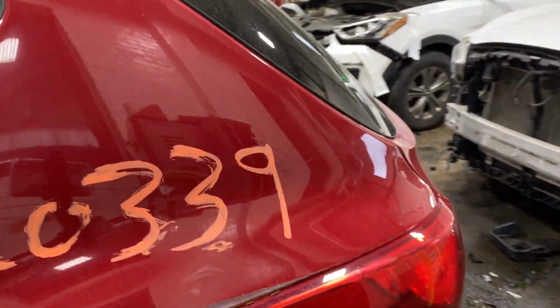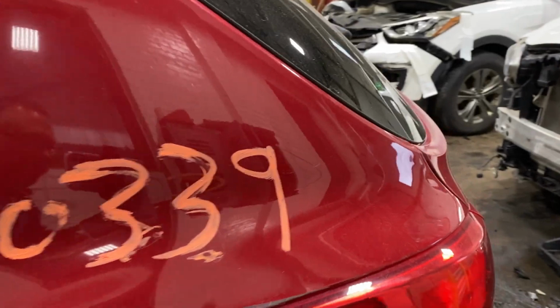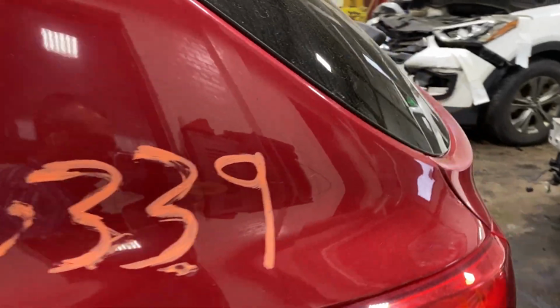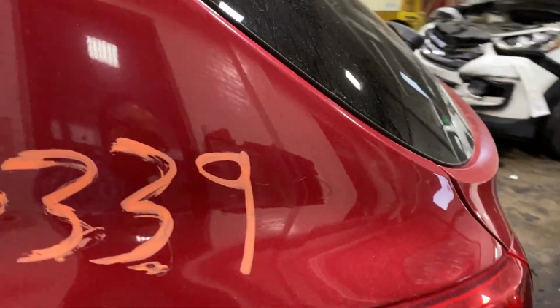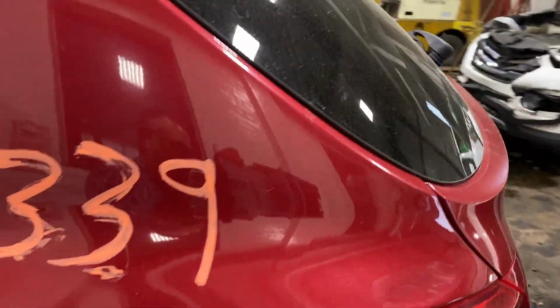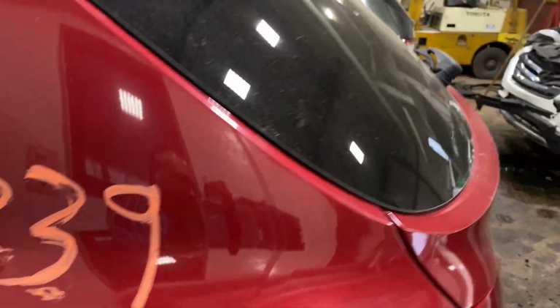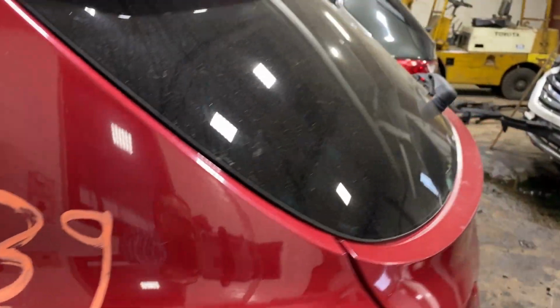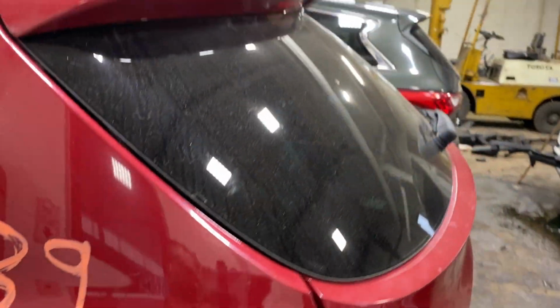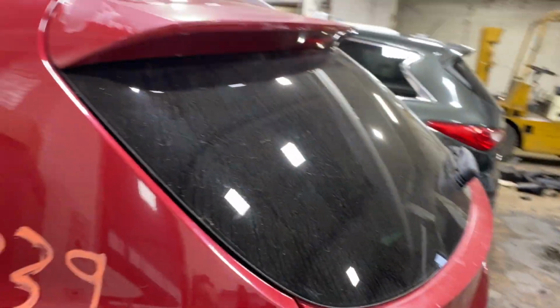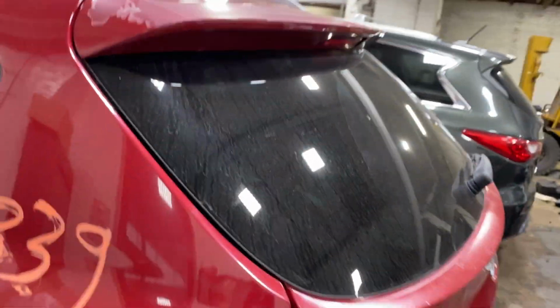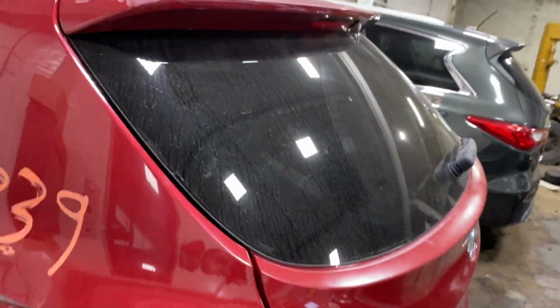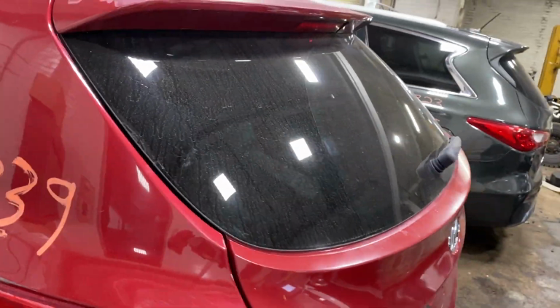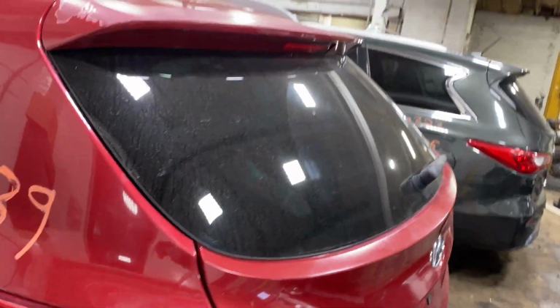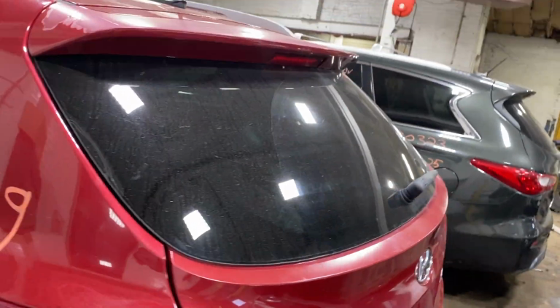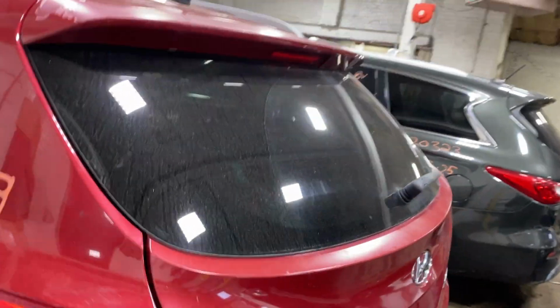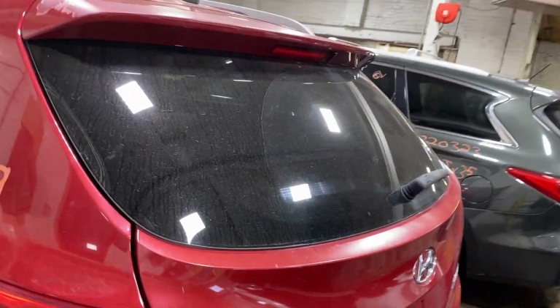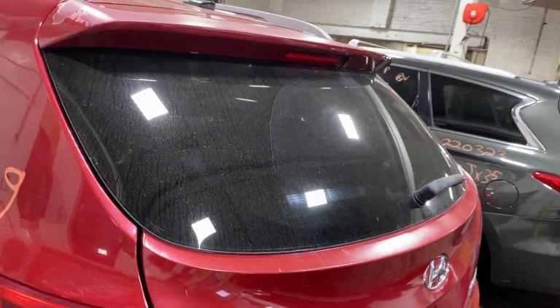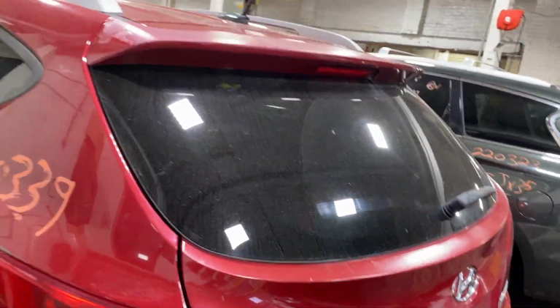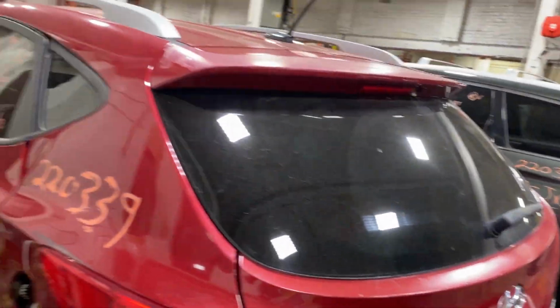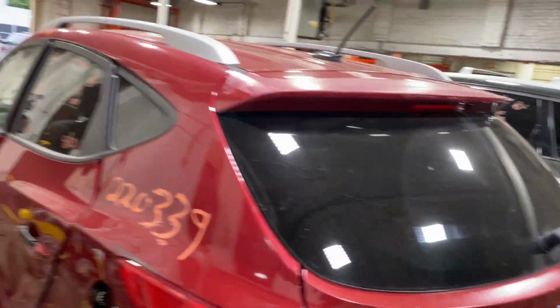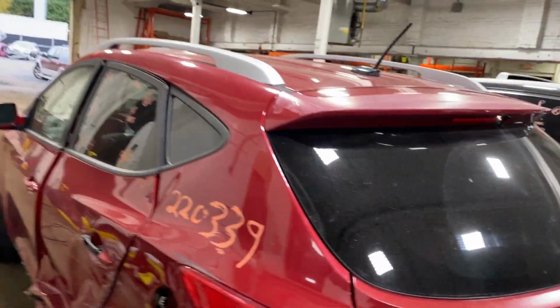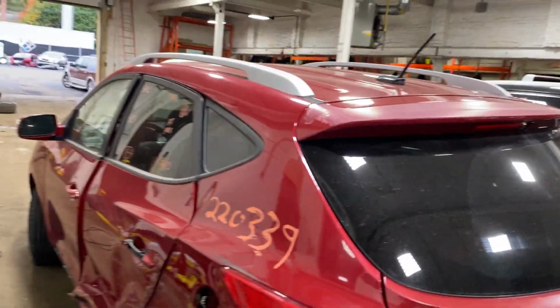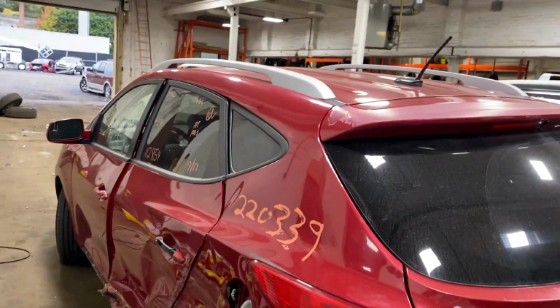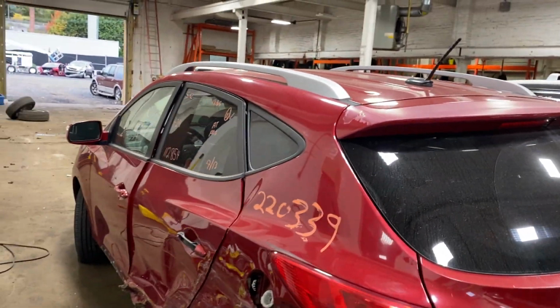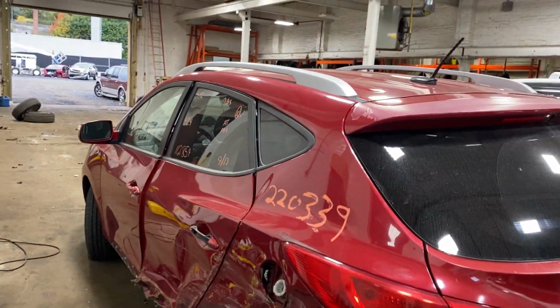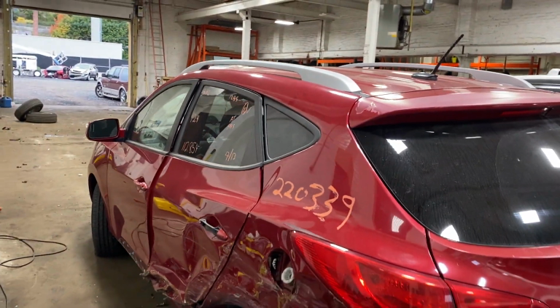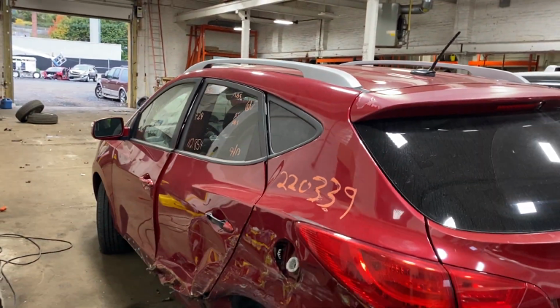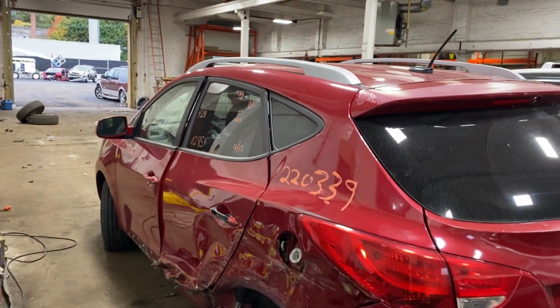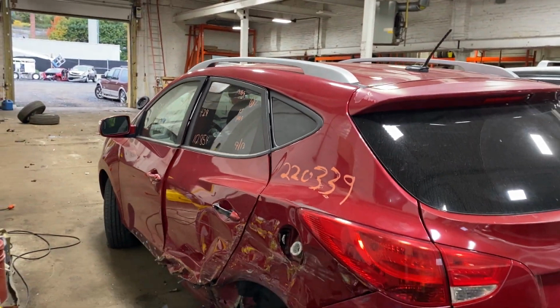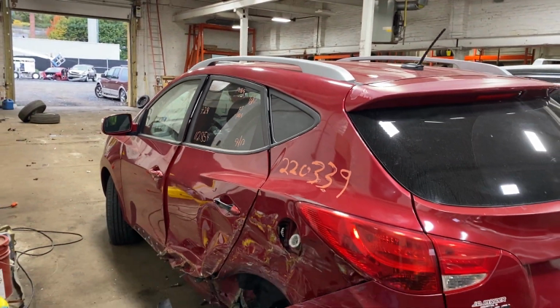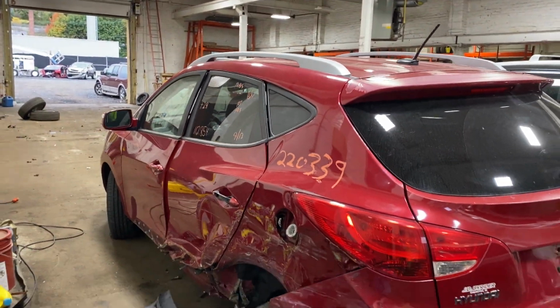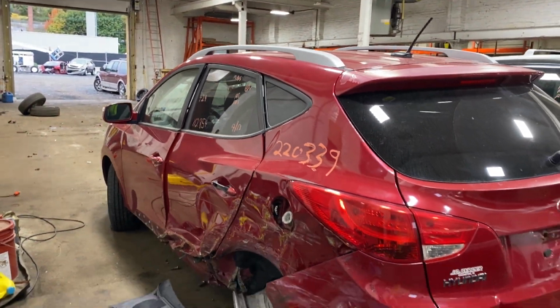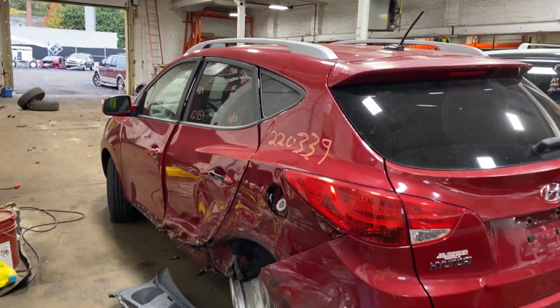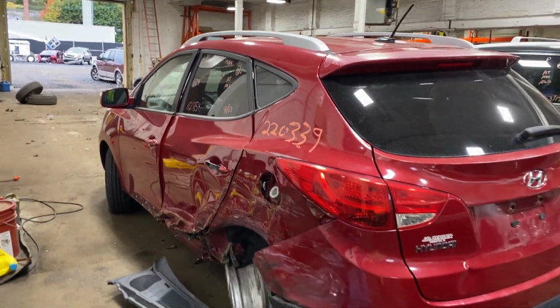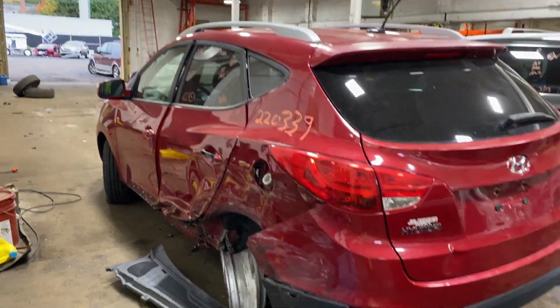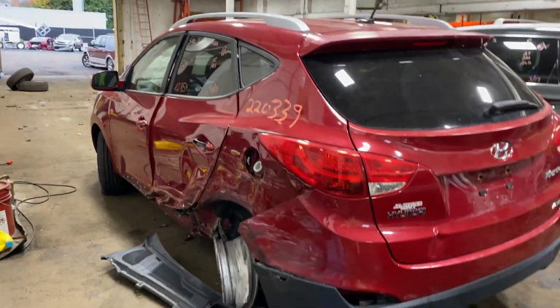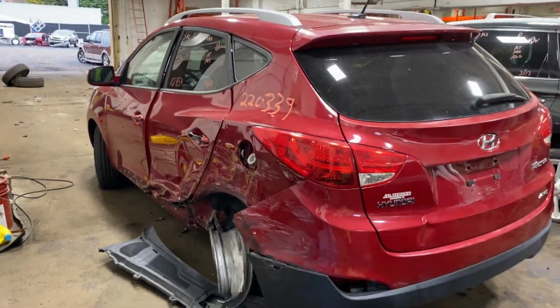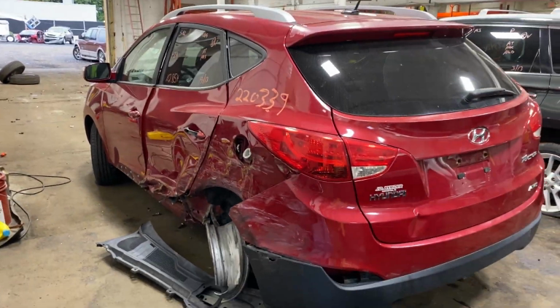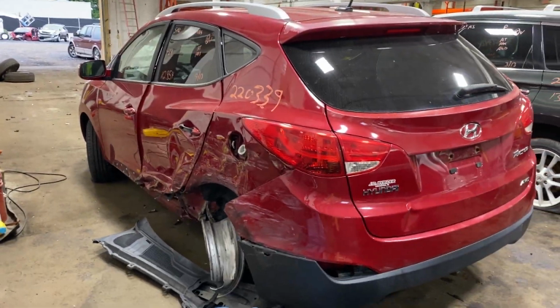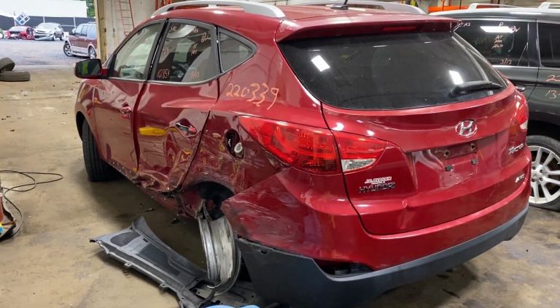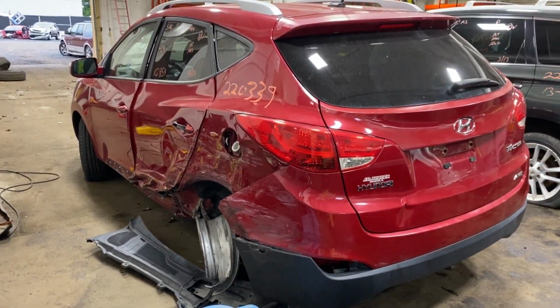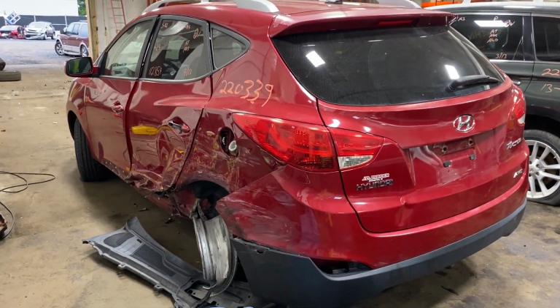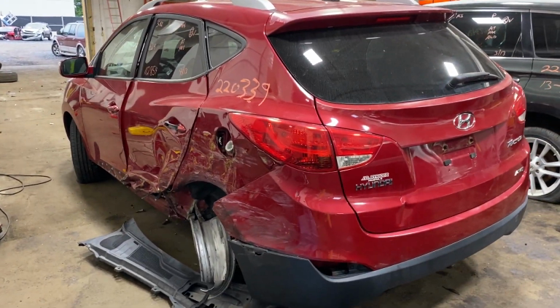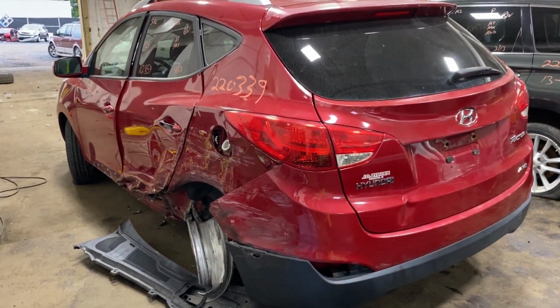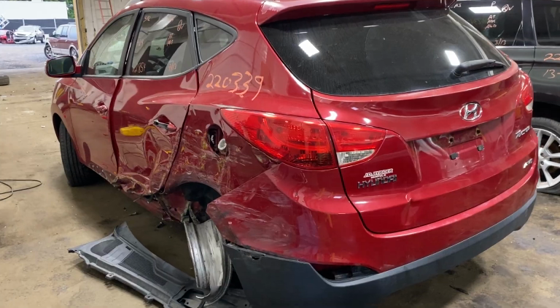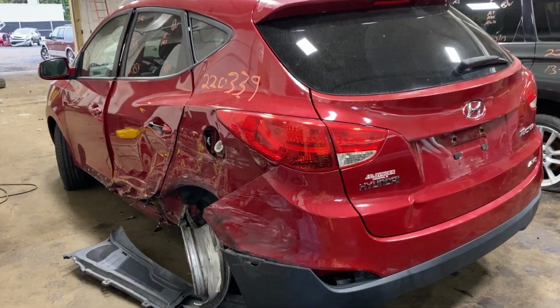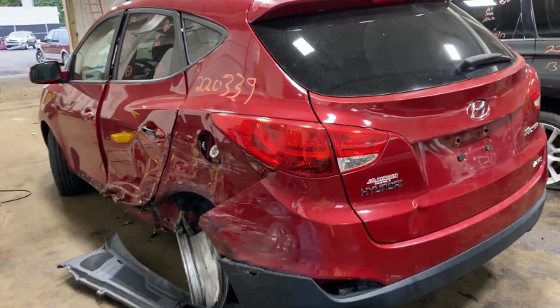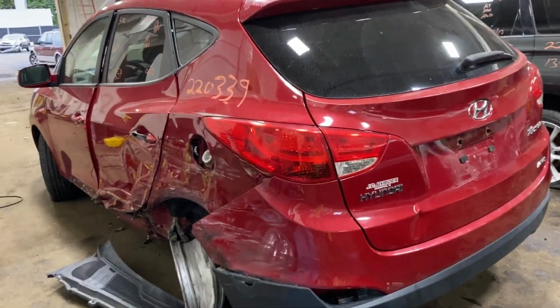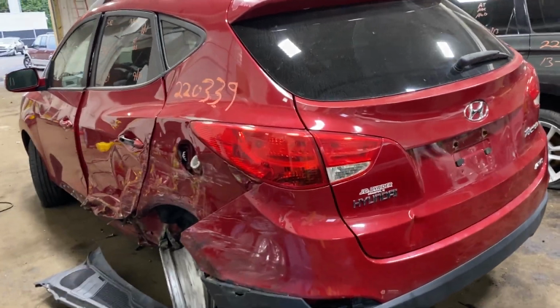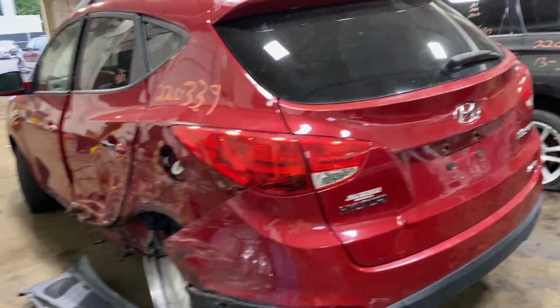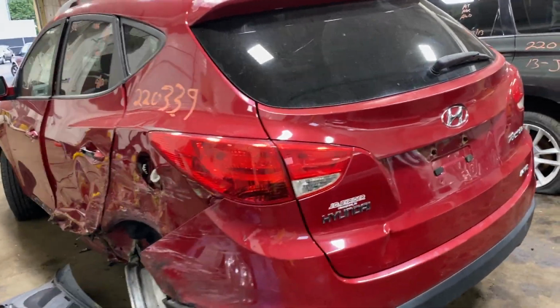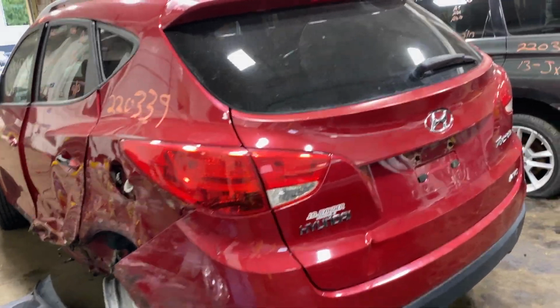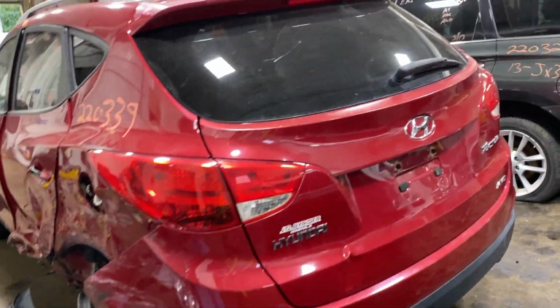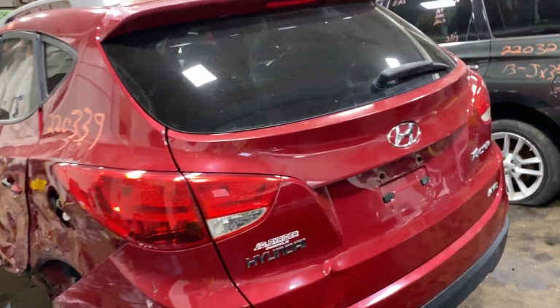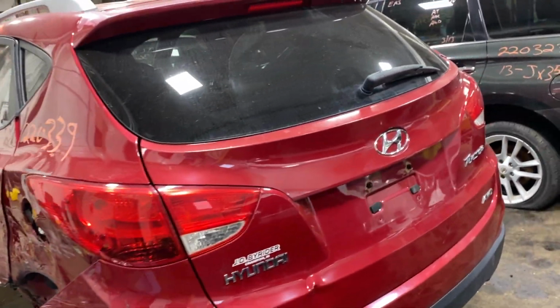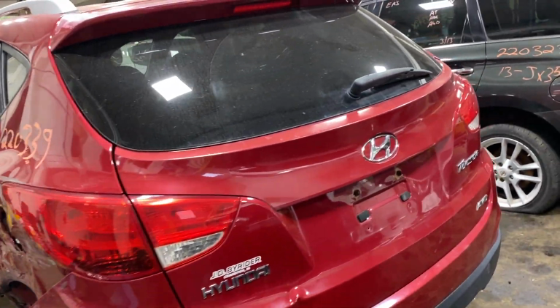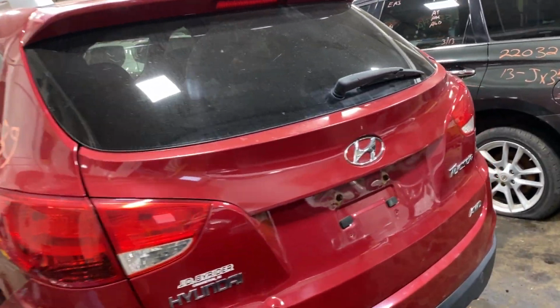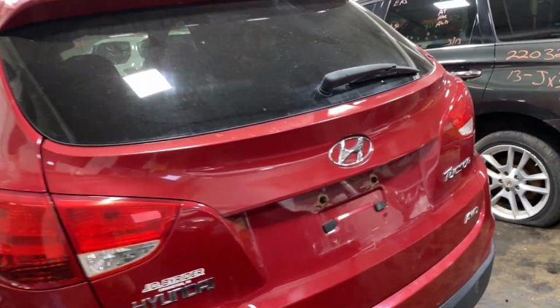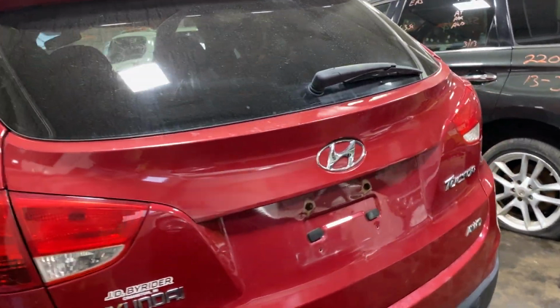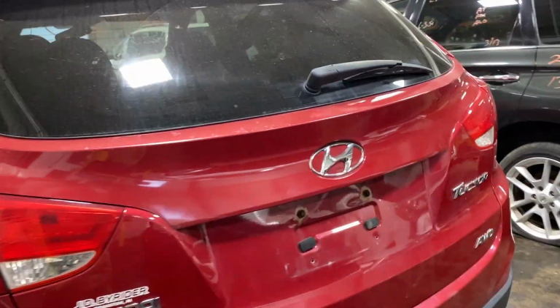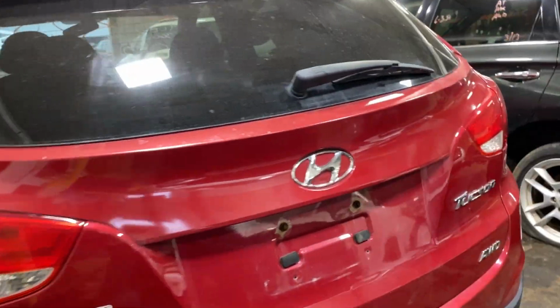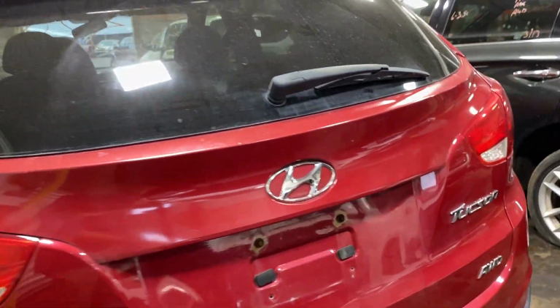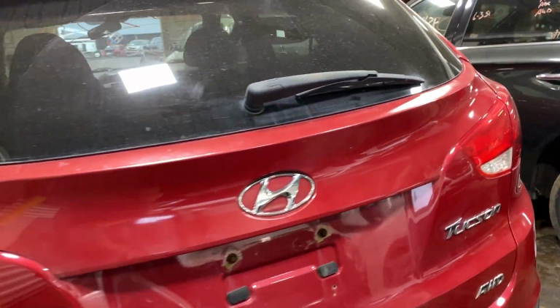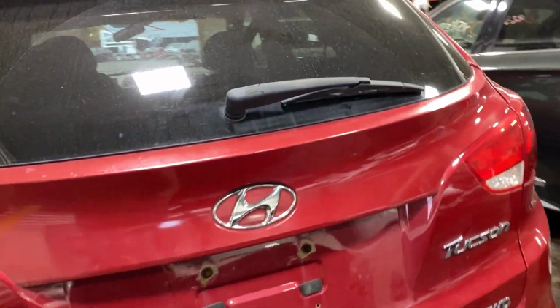112,000 on that four-cylinder, 2.4 liter. This one did come to us from local auction from that recent rear collision.